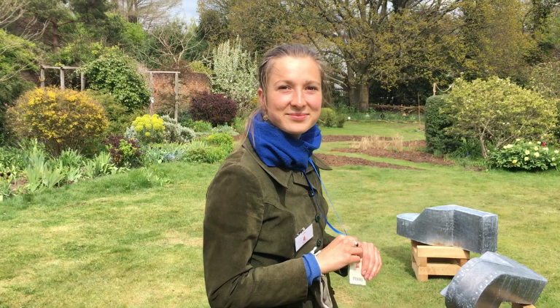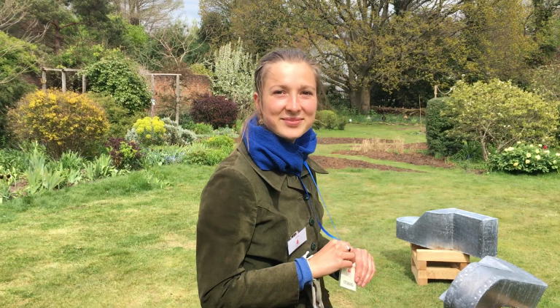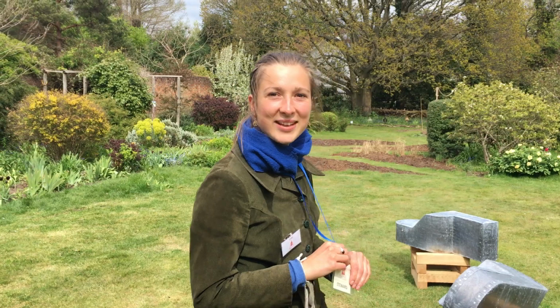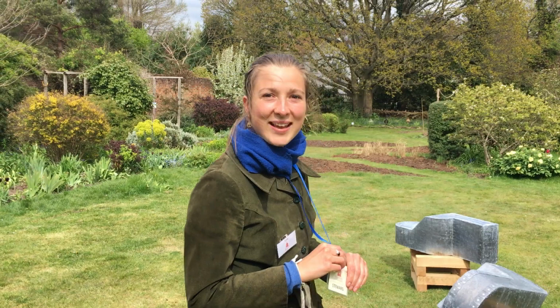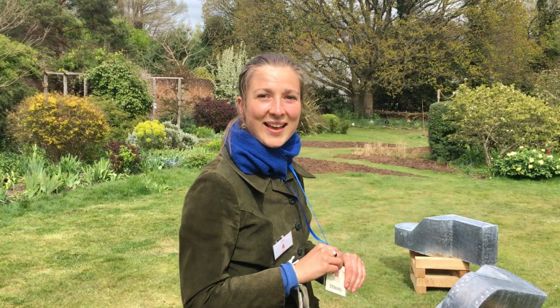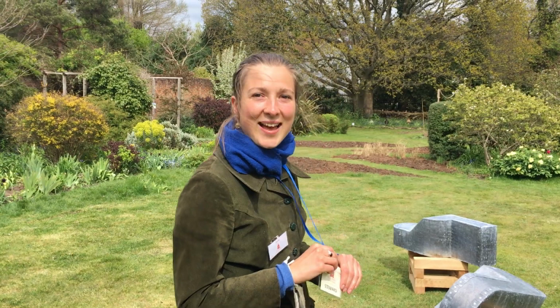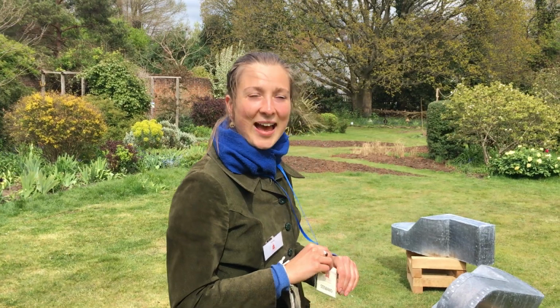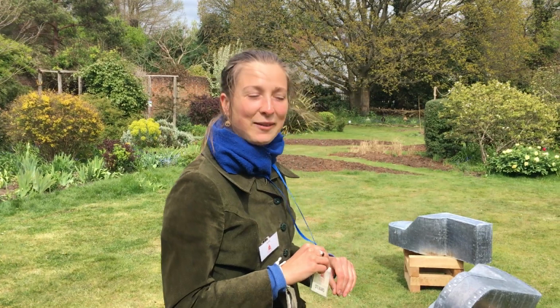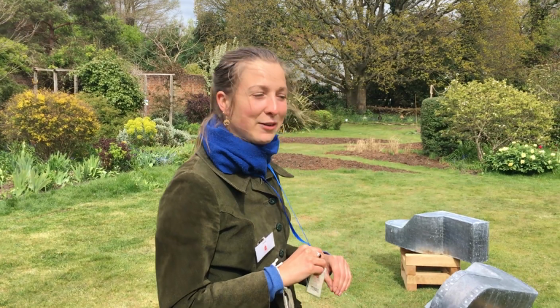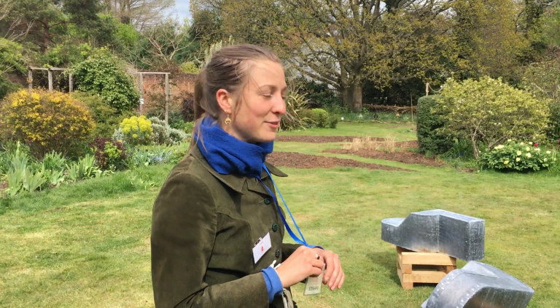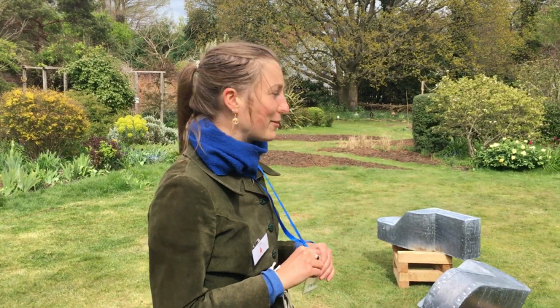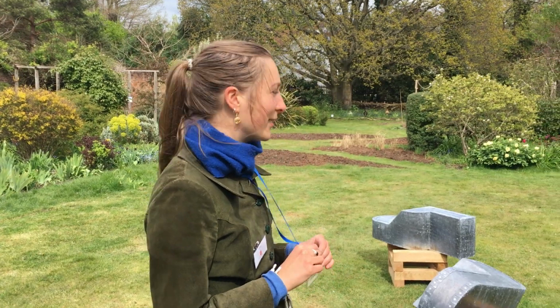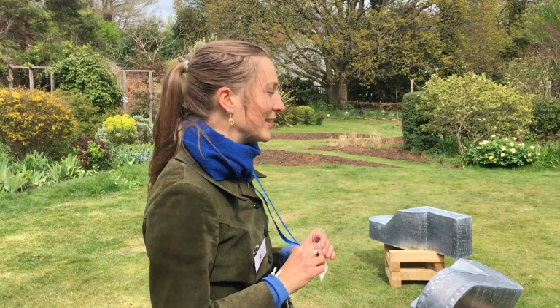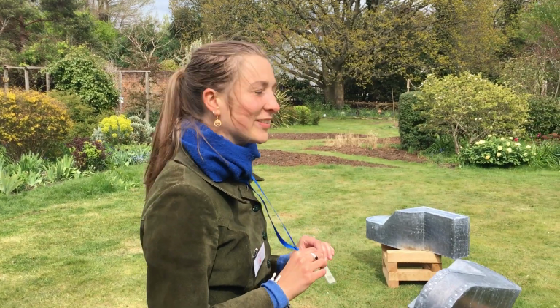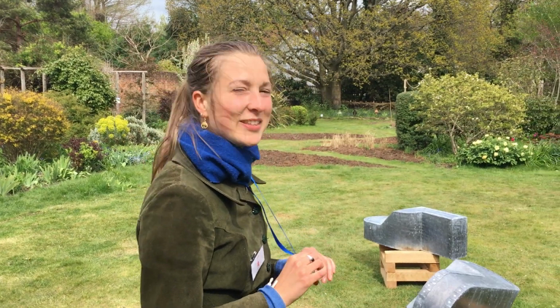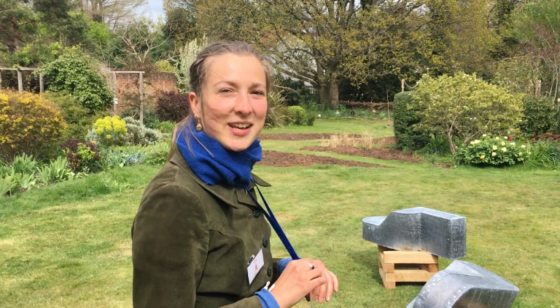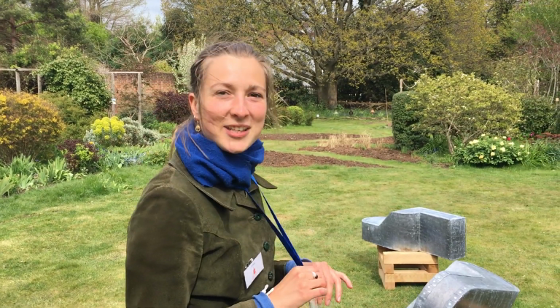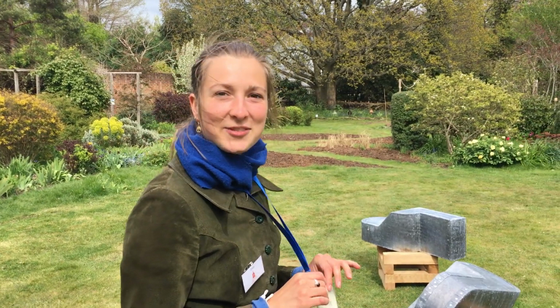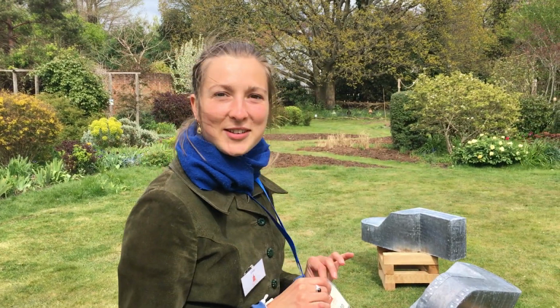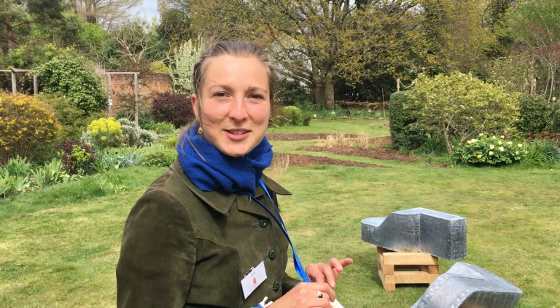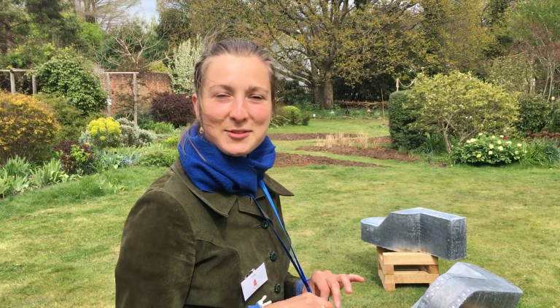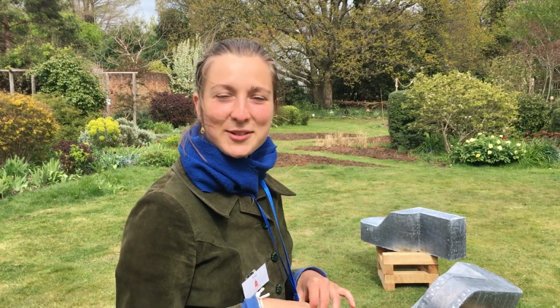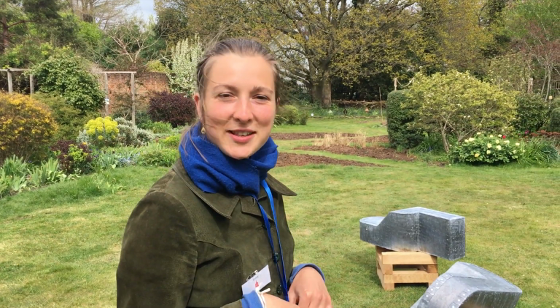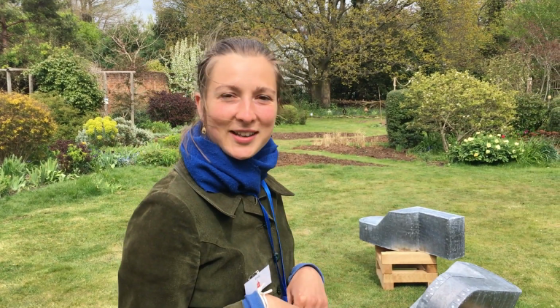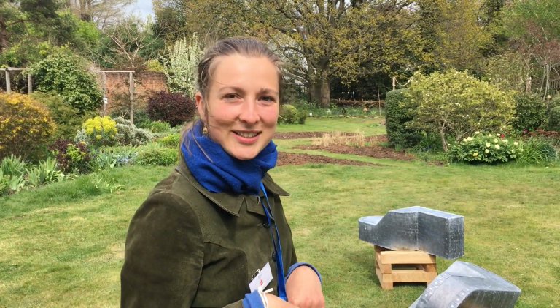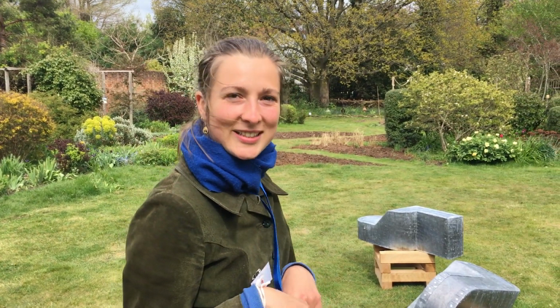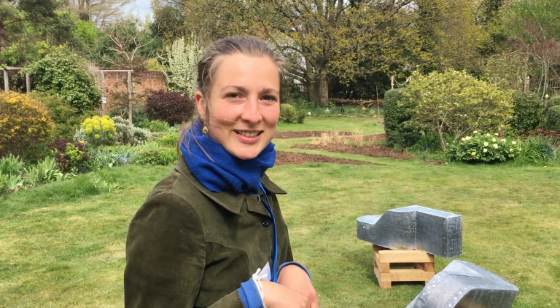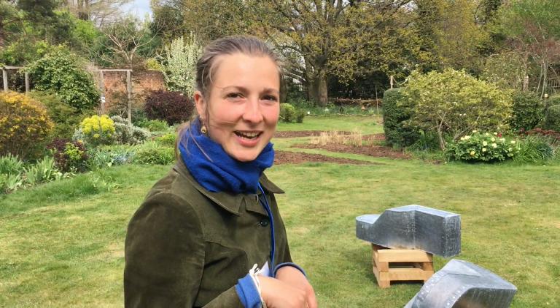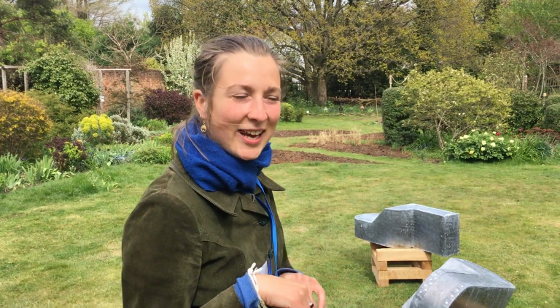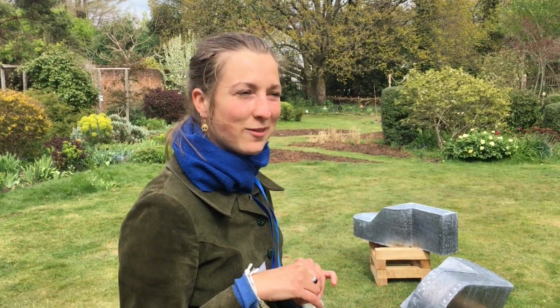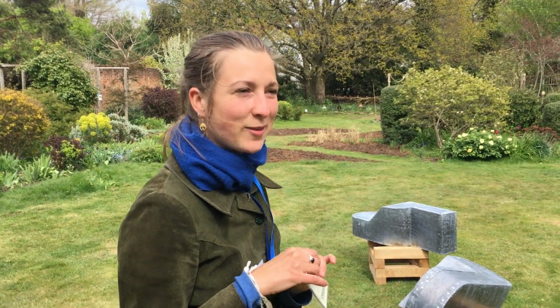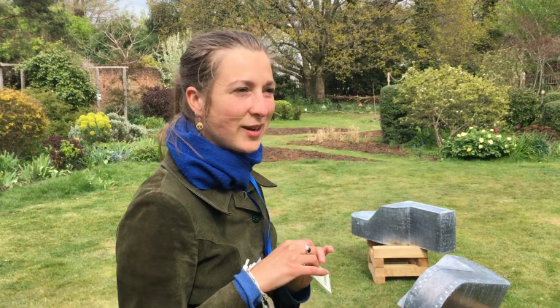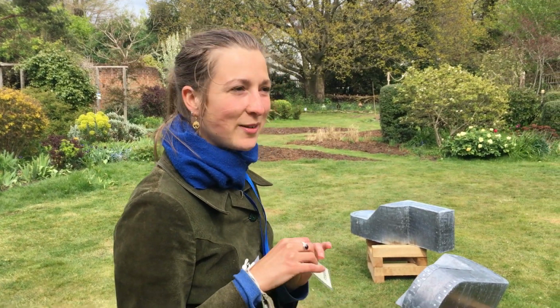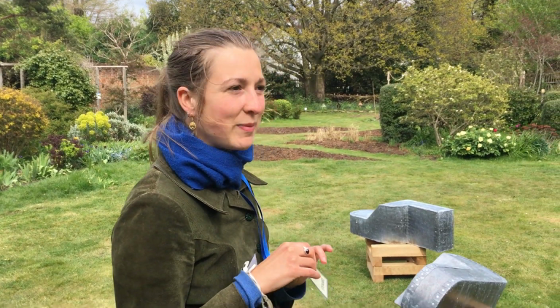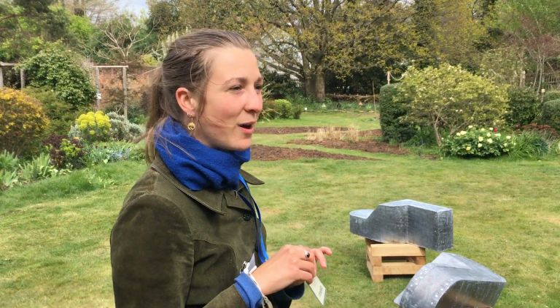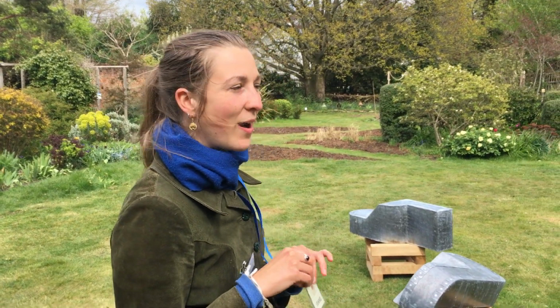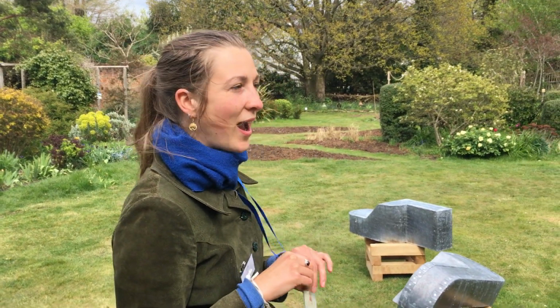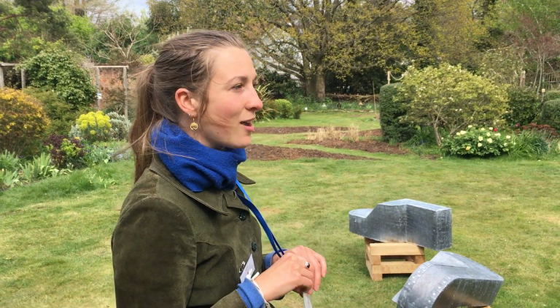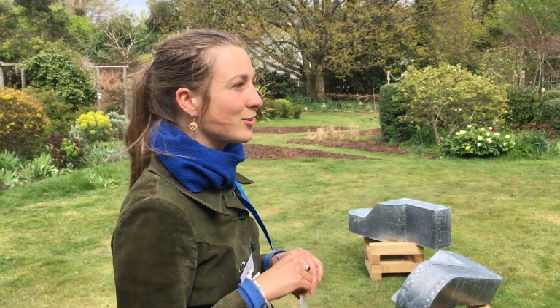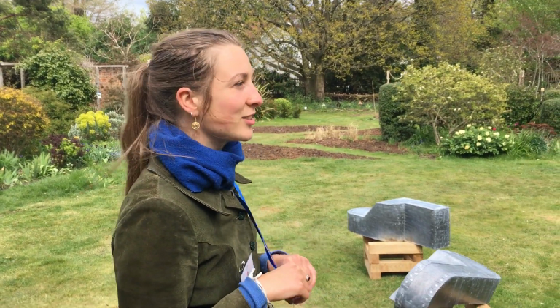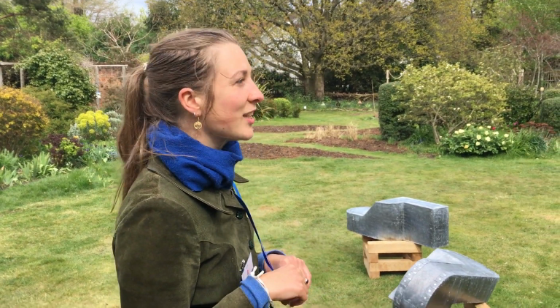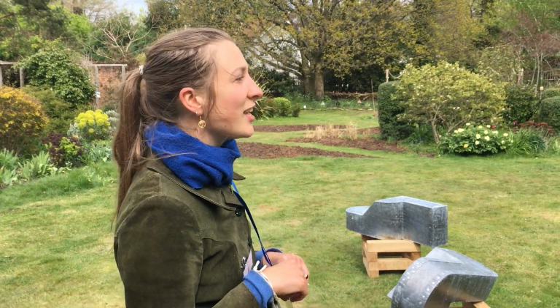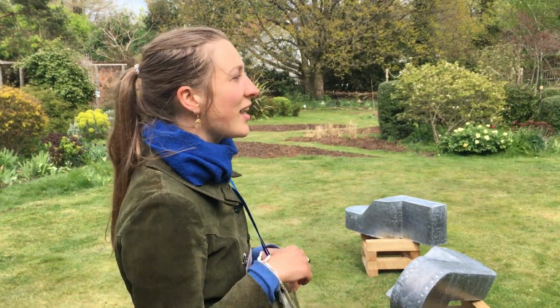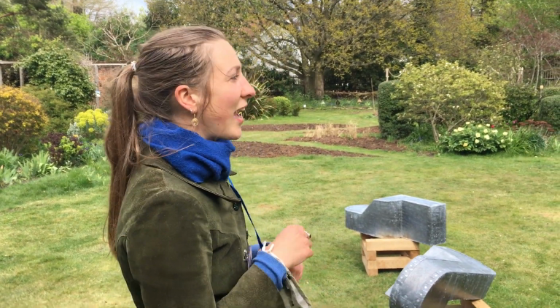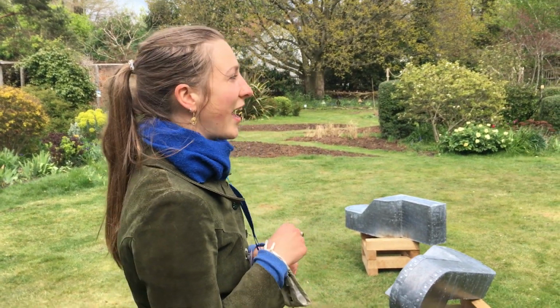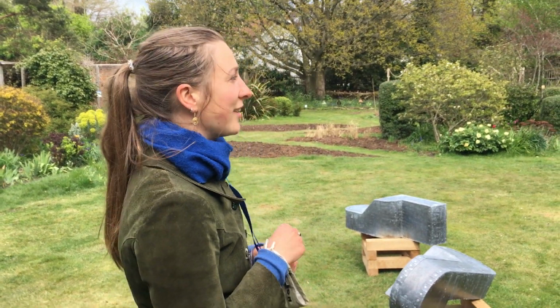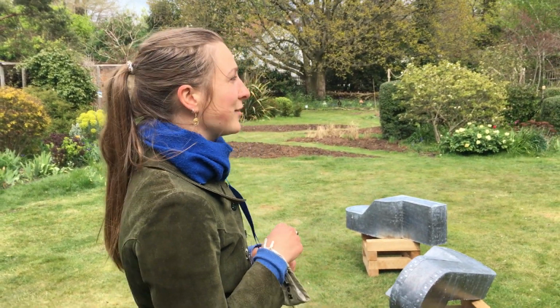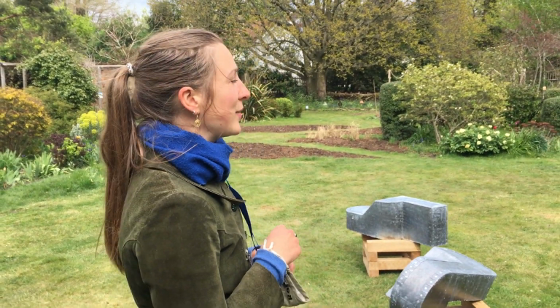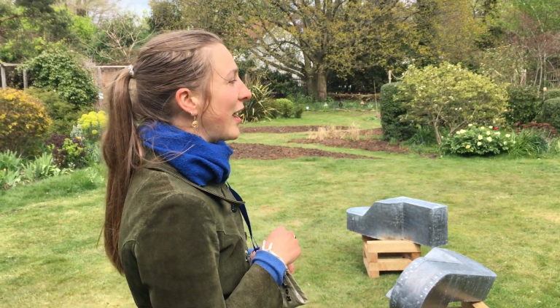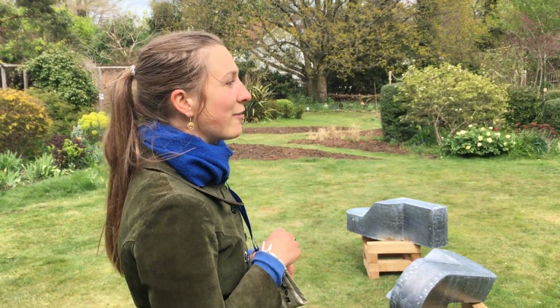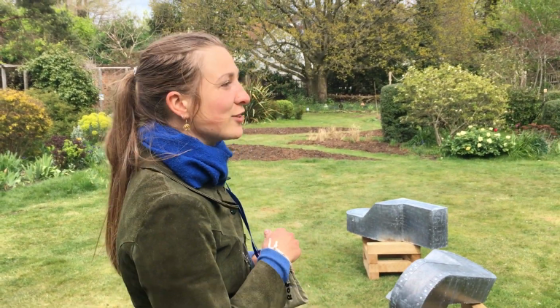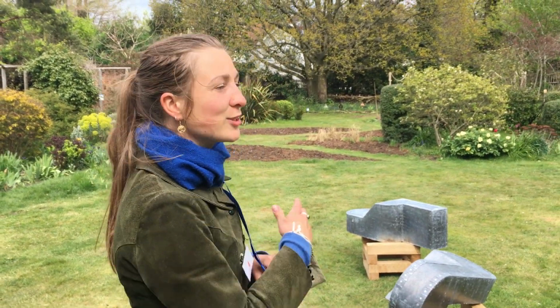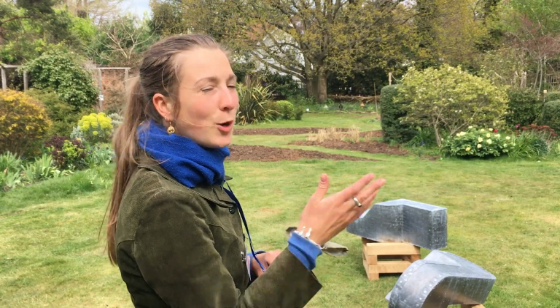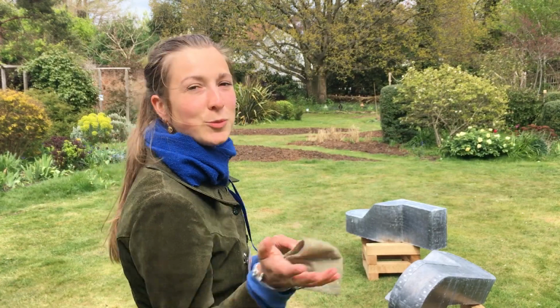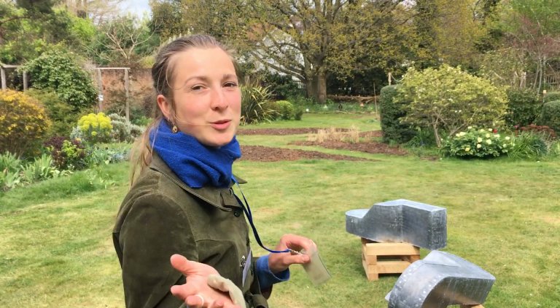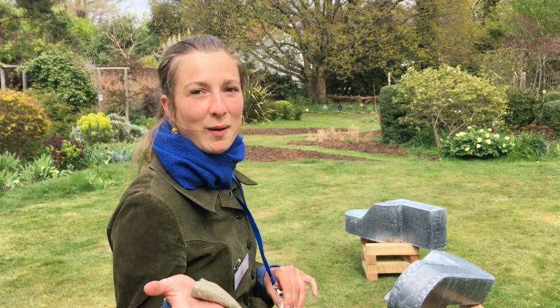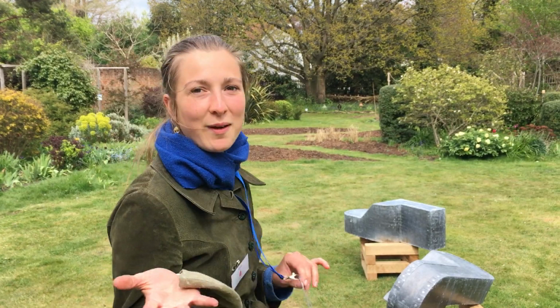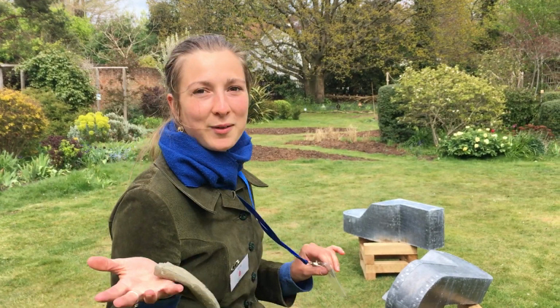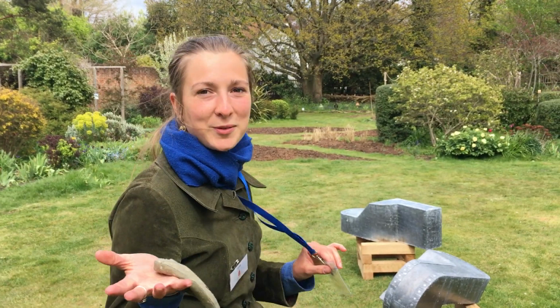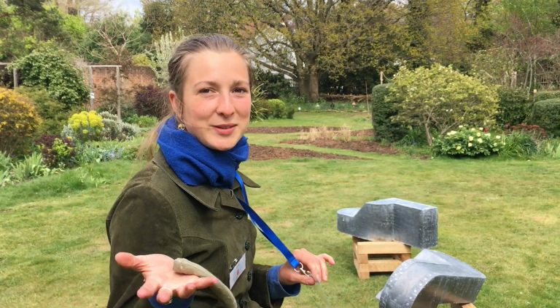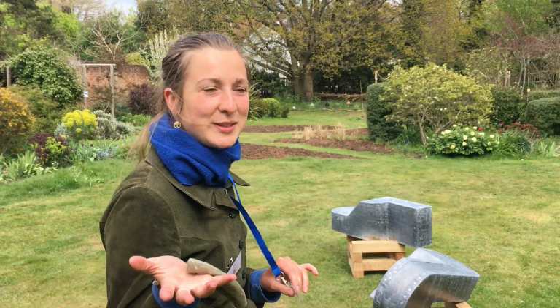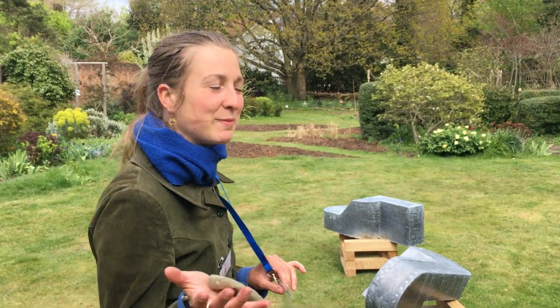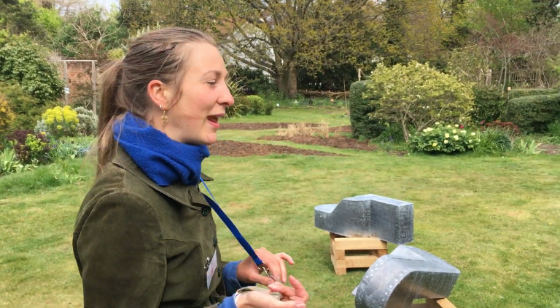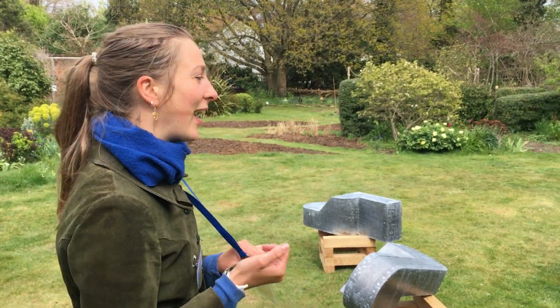Hello everyone. The Dulwich Festival started today and we're at Bell House where we have the Sculpture Park on display.